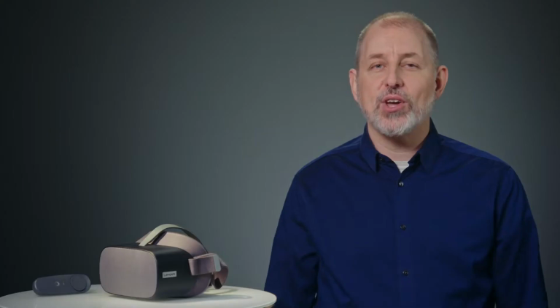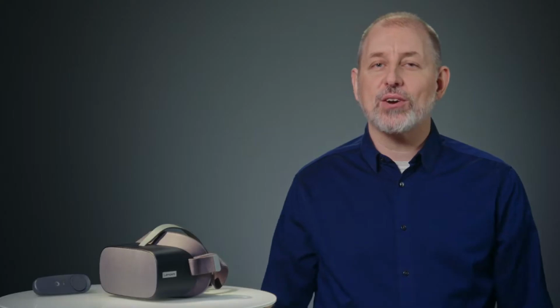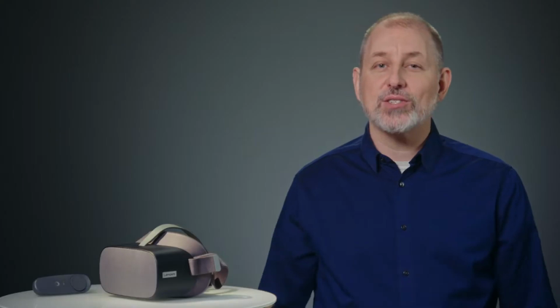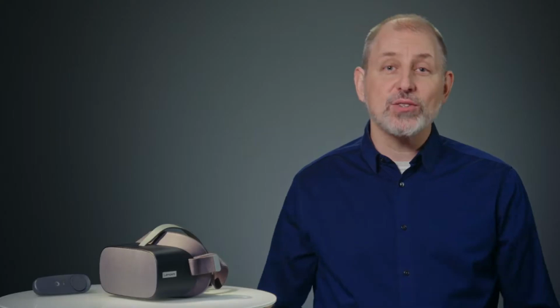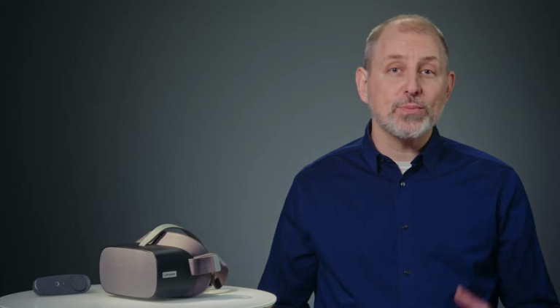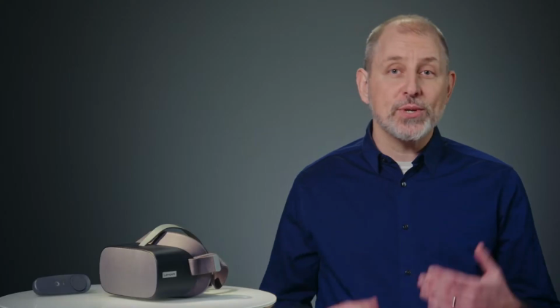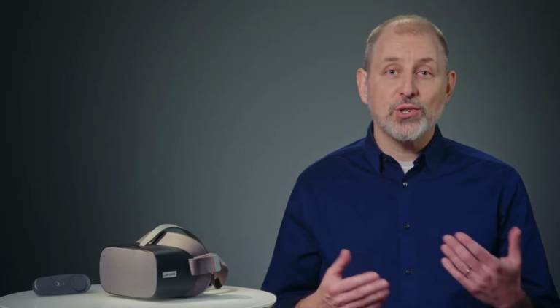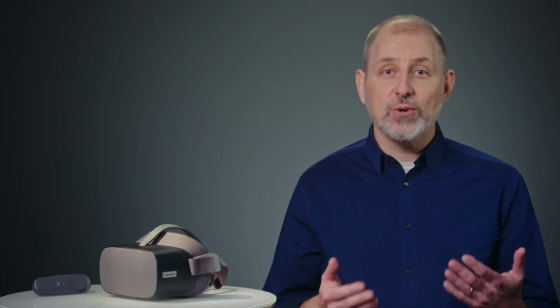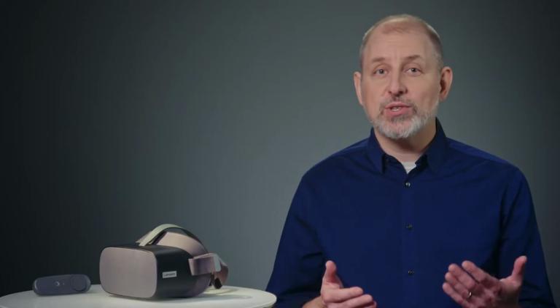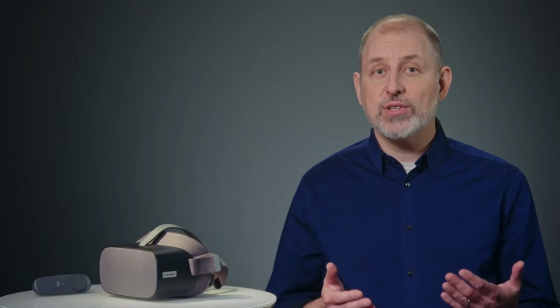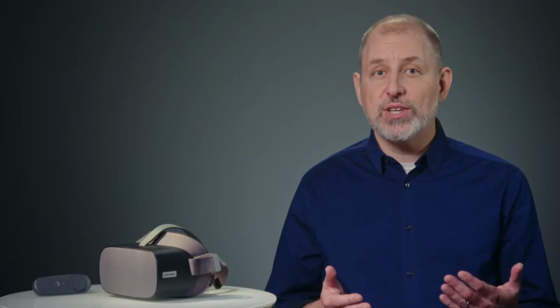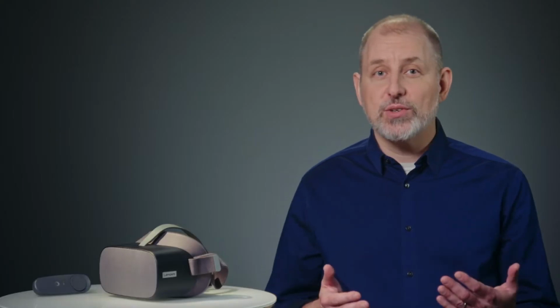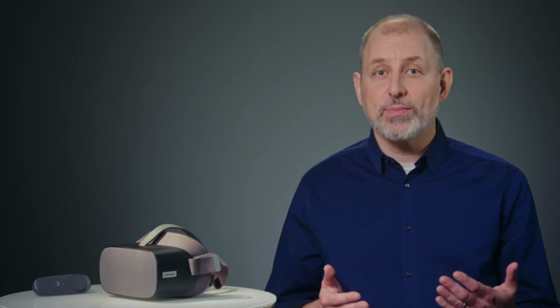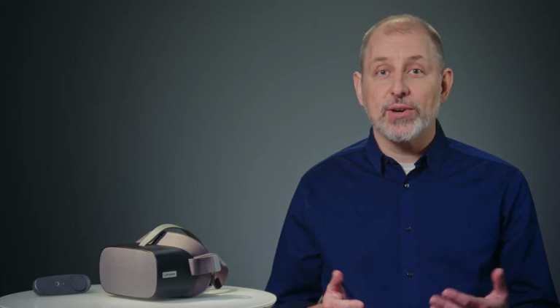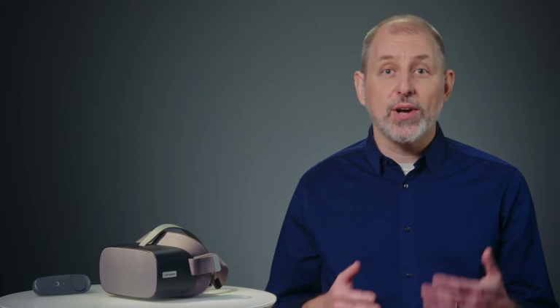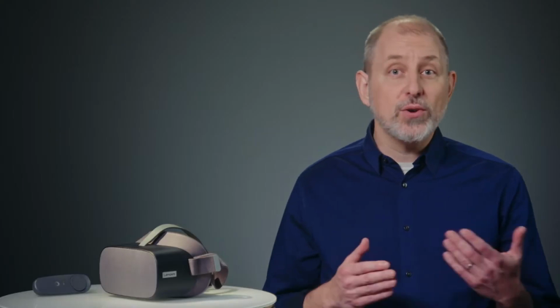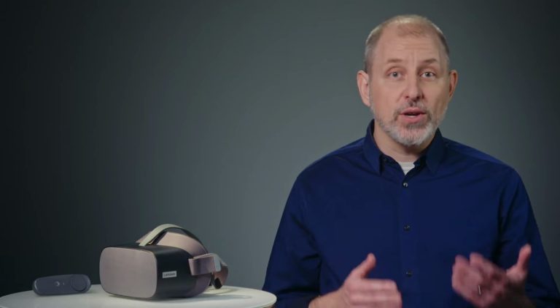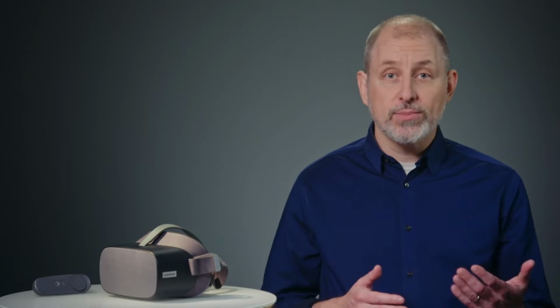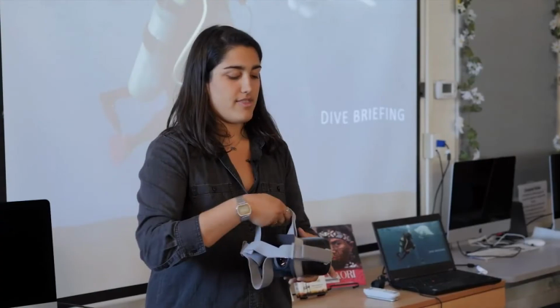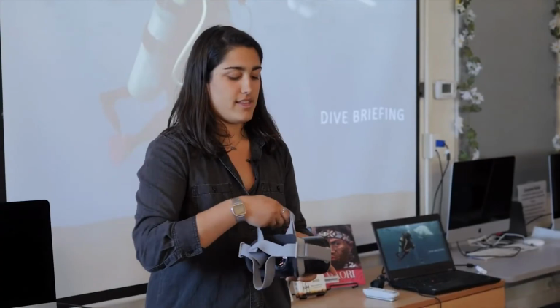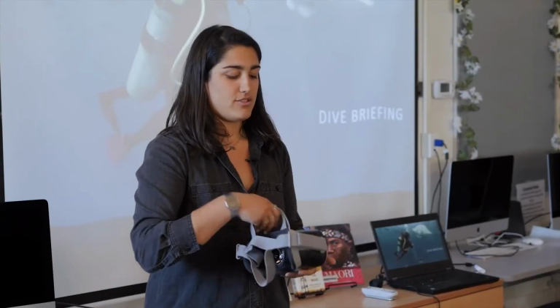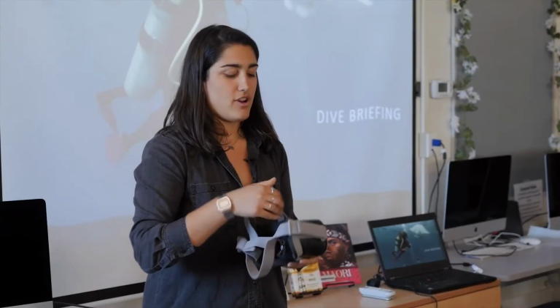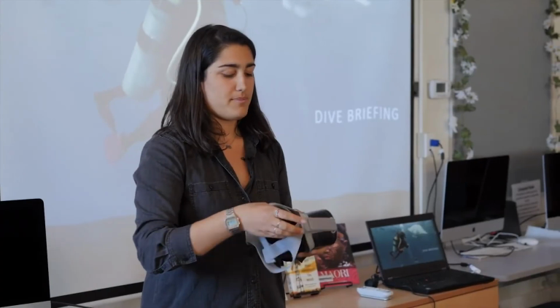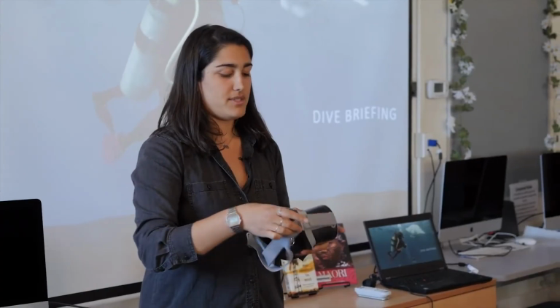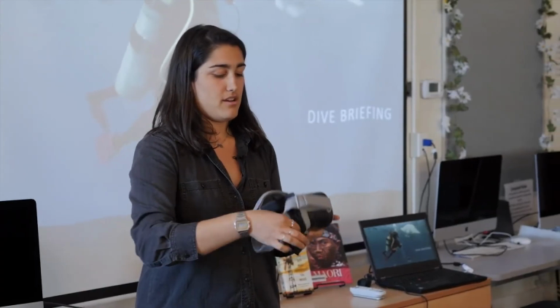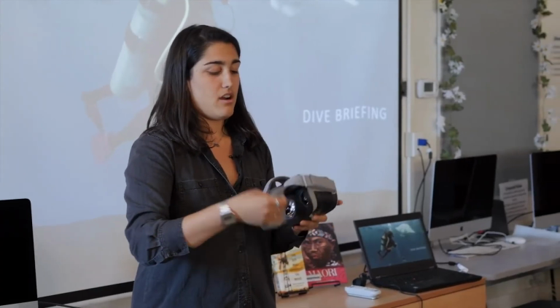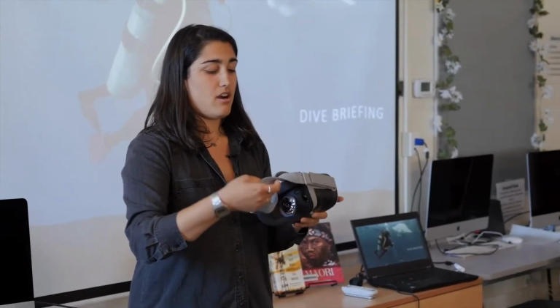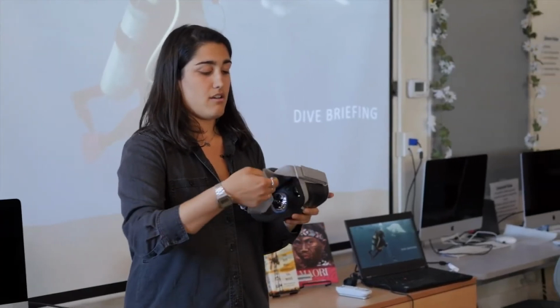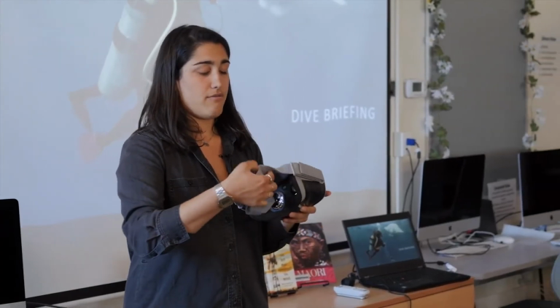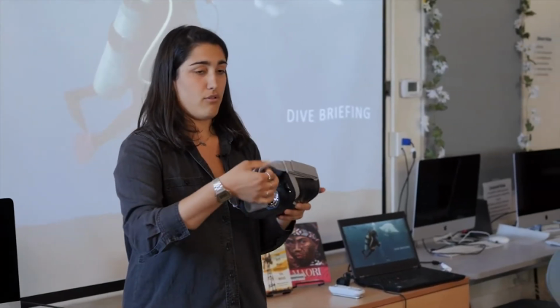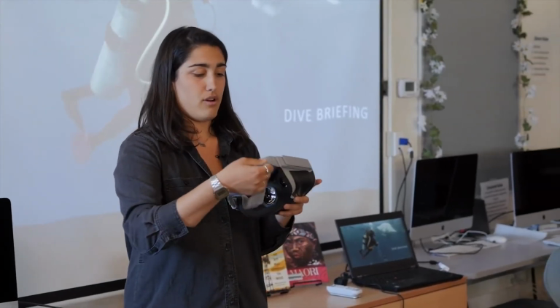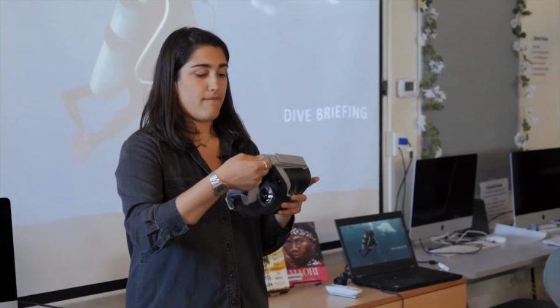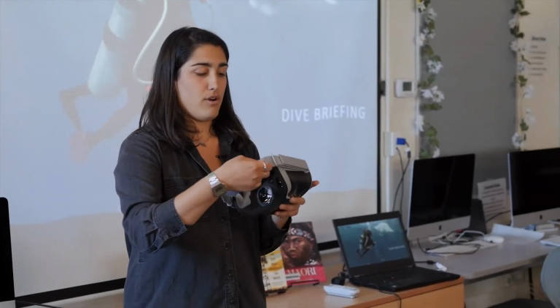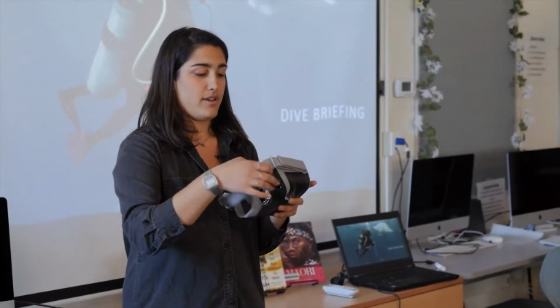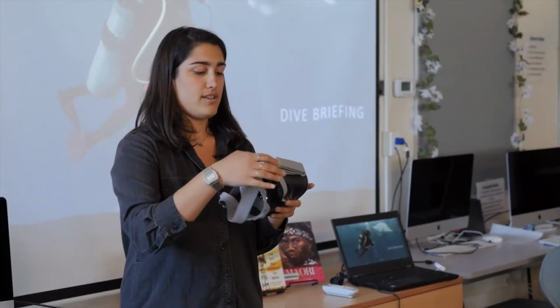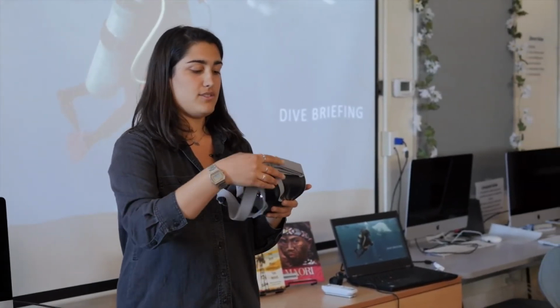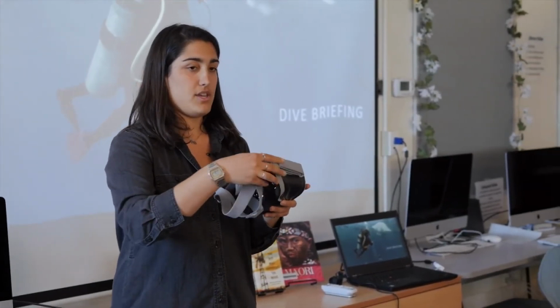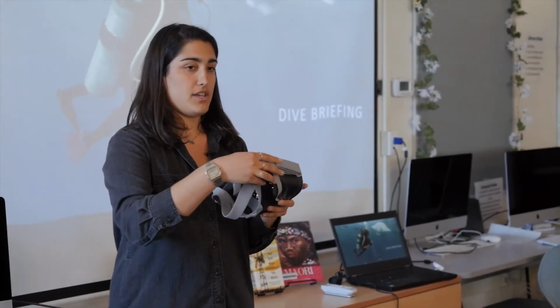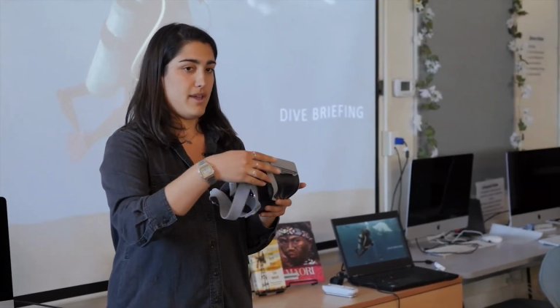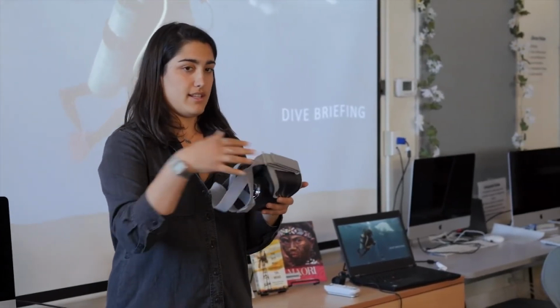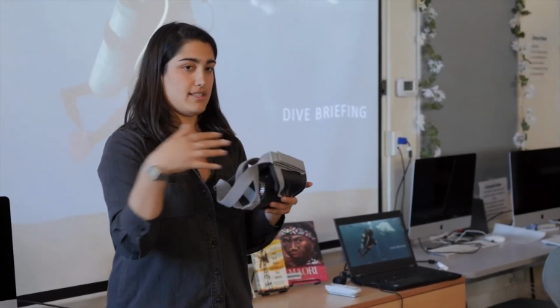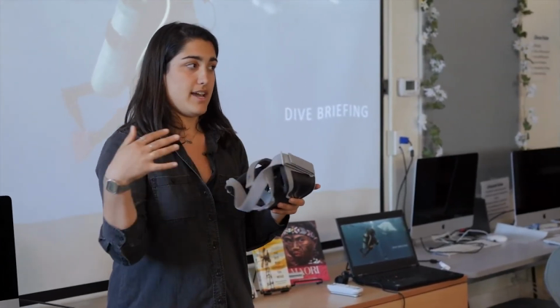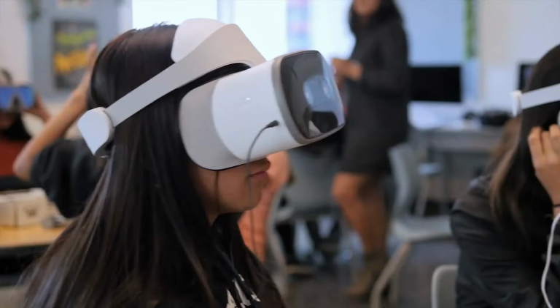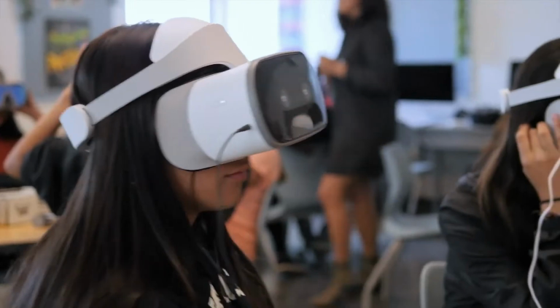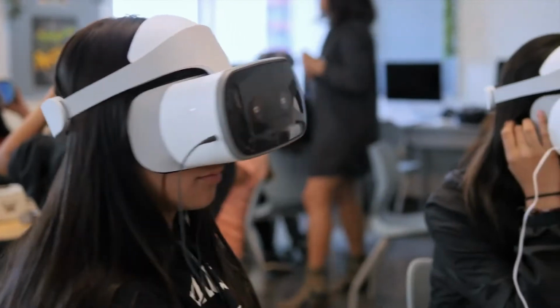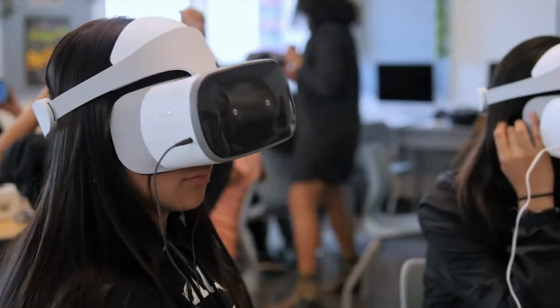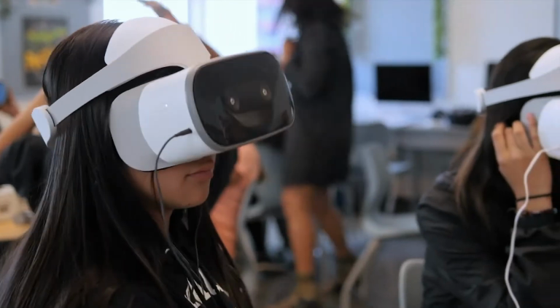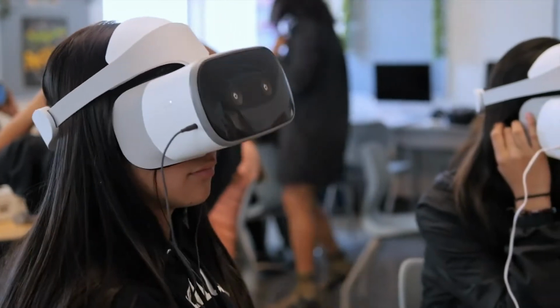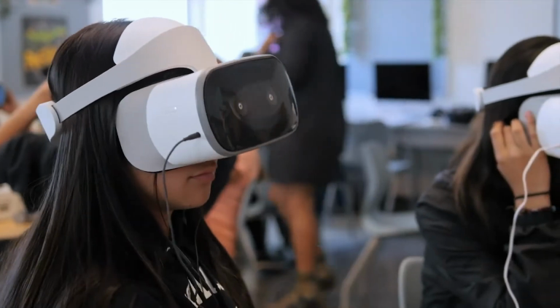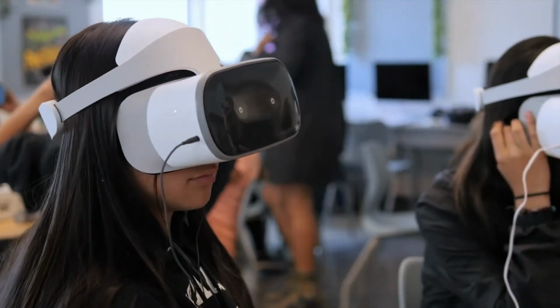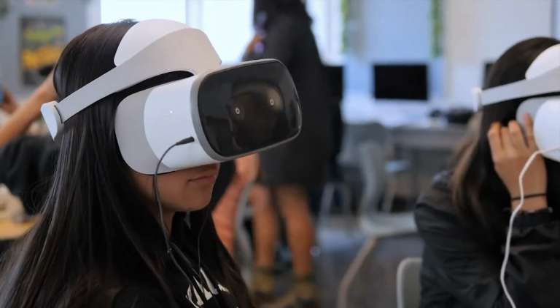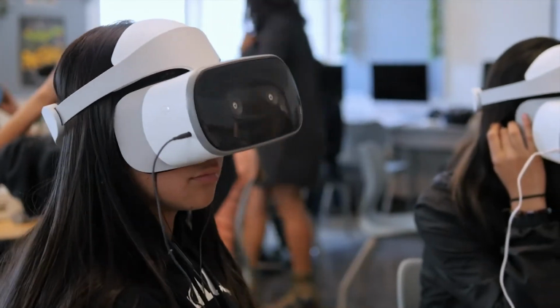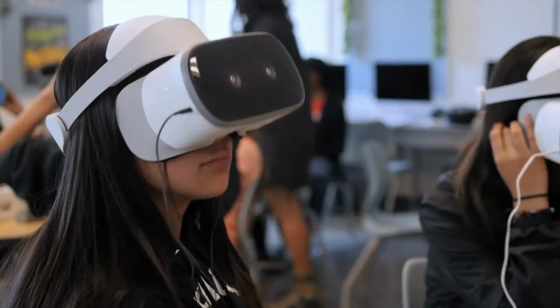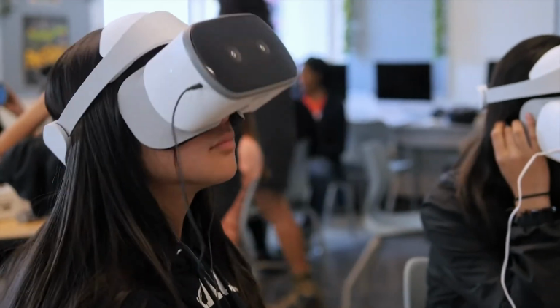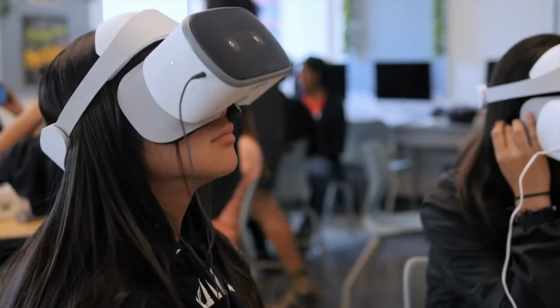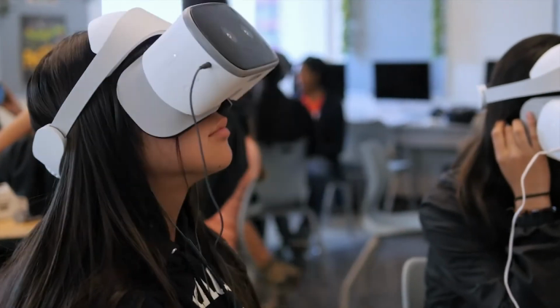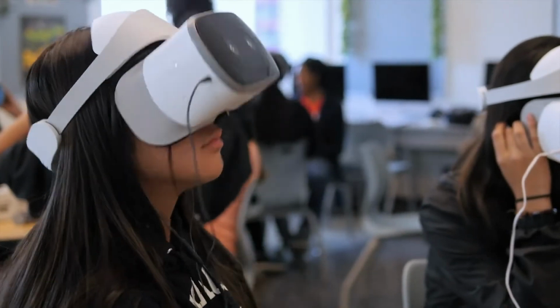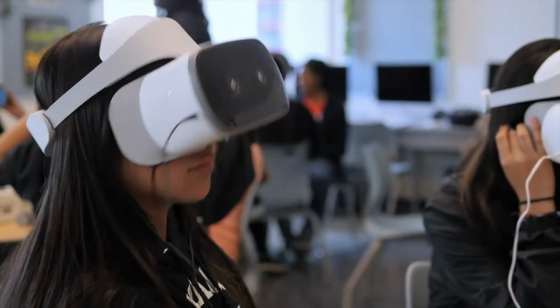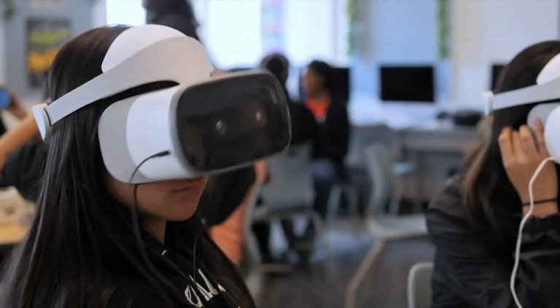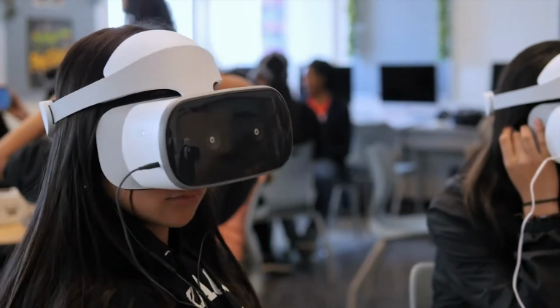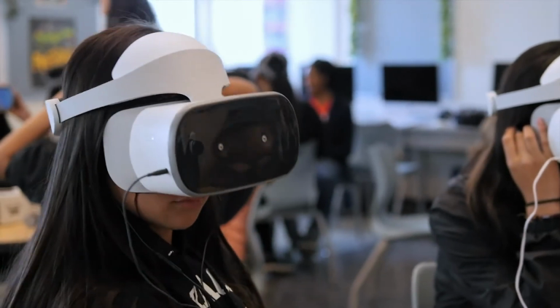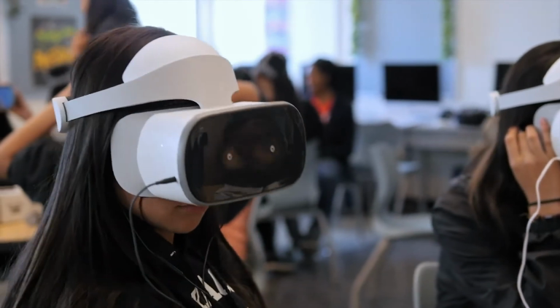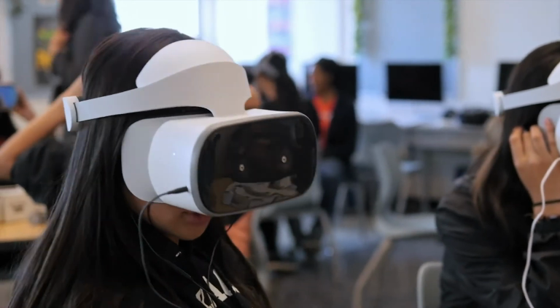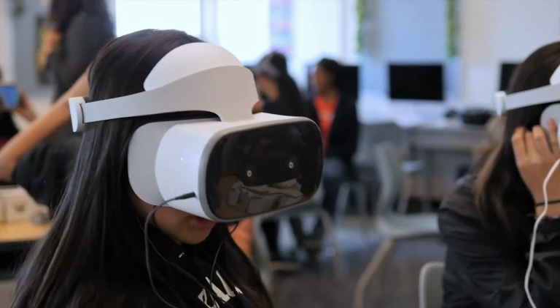VR has also been shown to lead to better outcomes such as greater engagement of students, increased focus on learning material, and better retention of information.